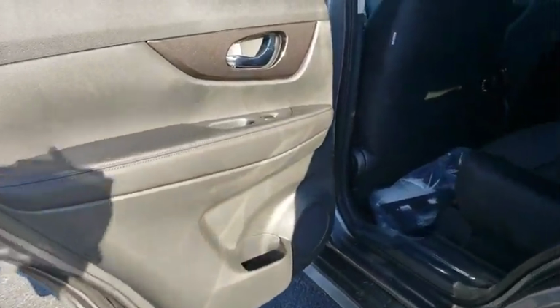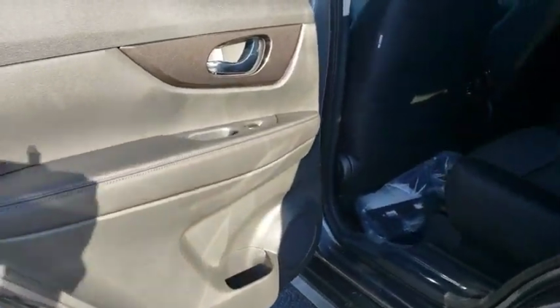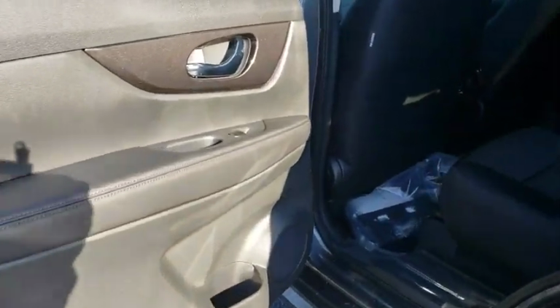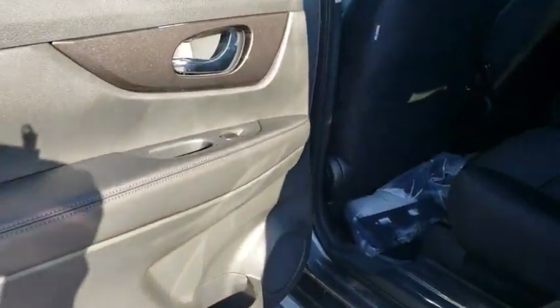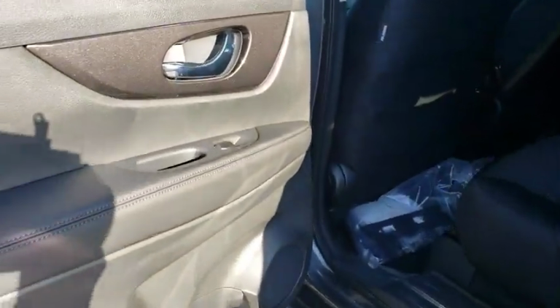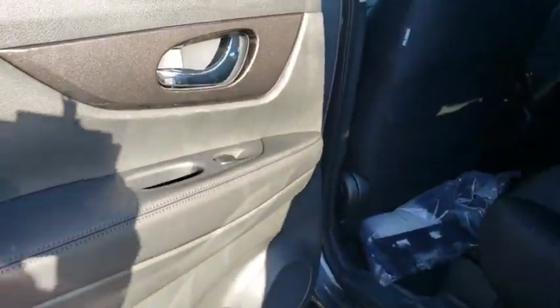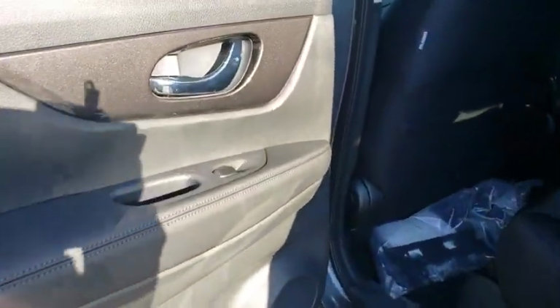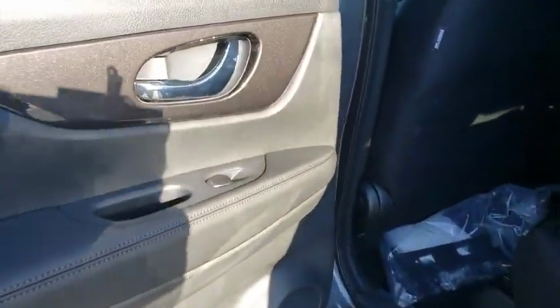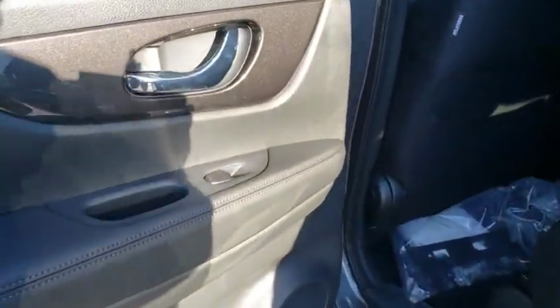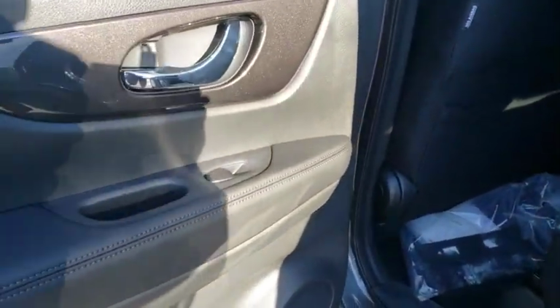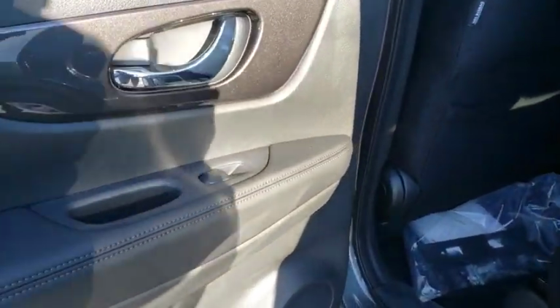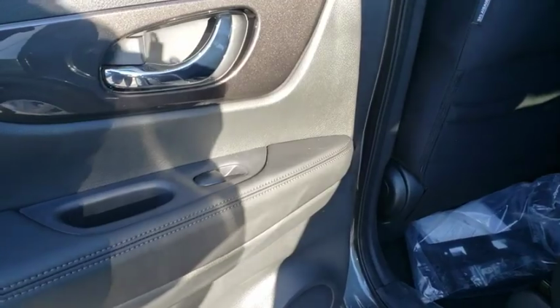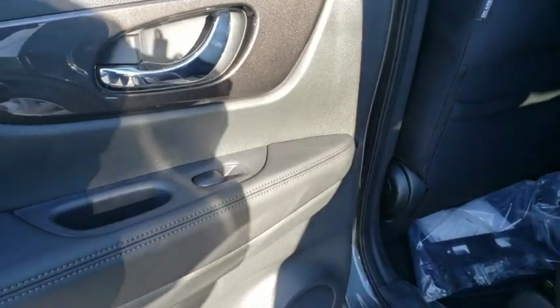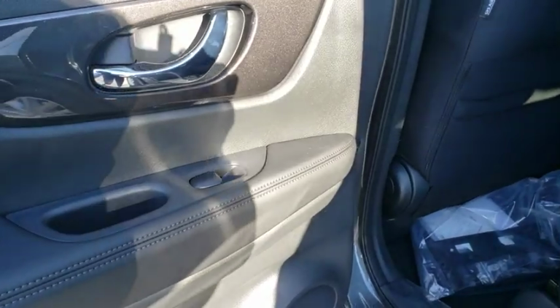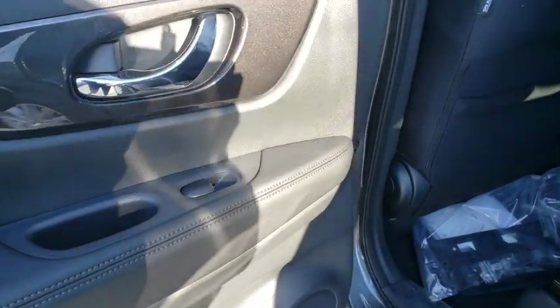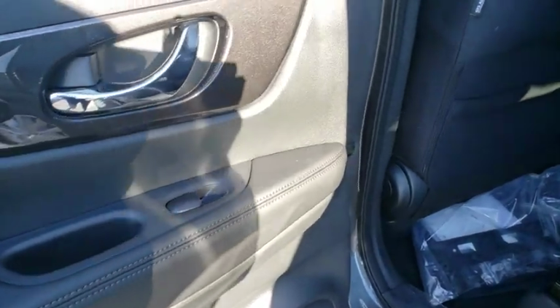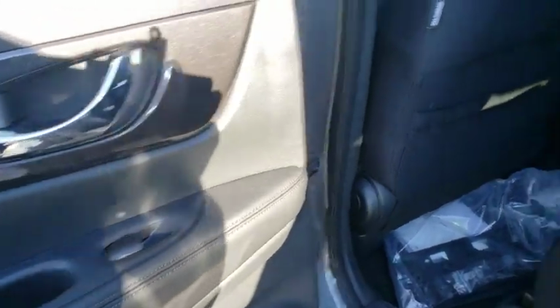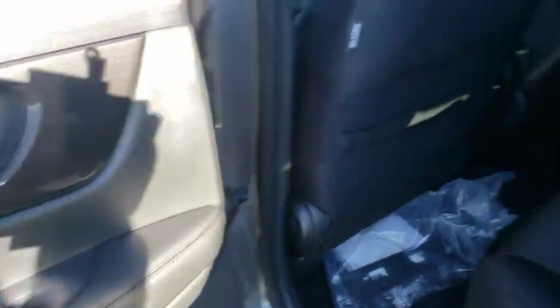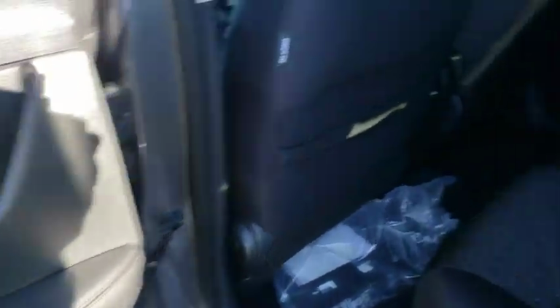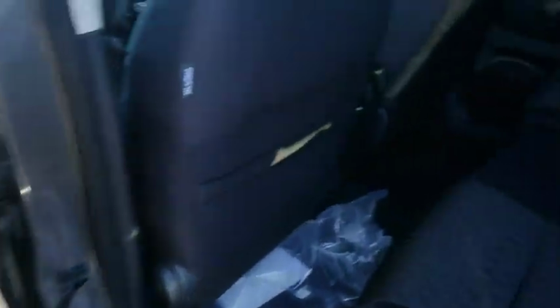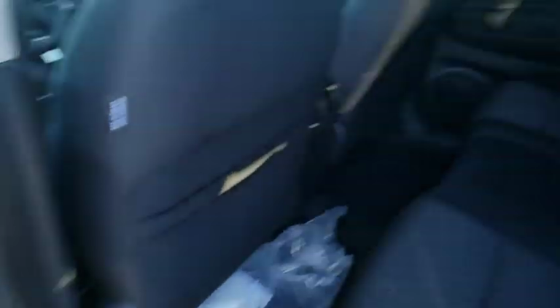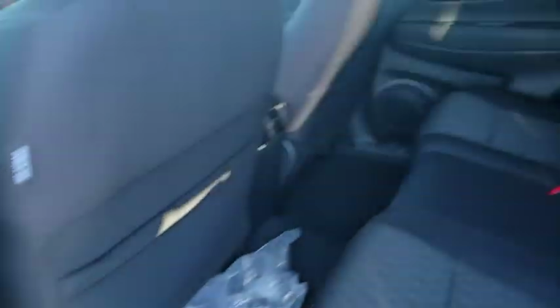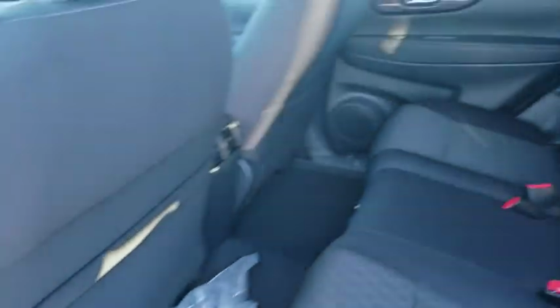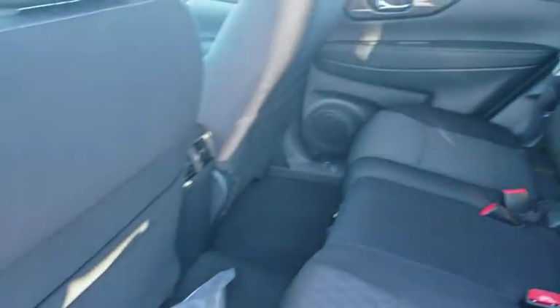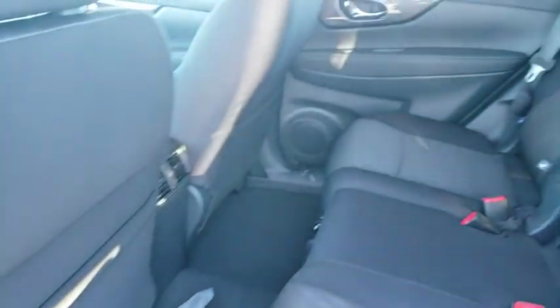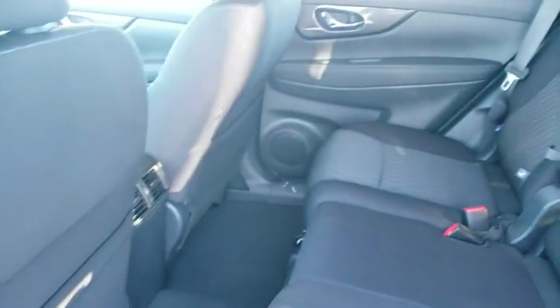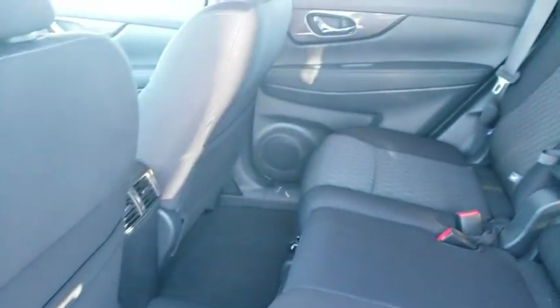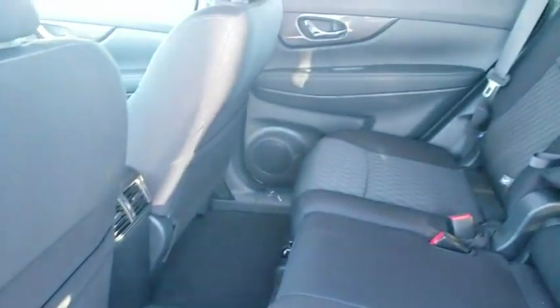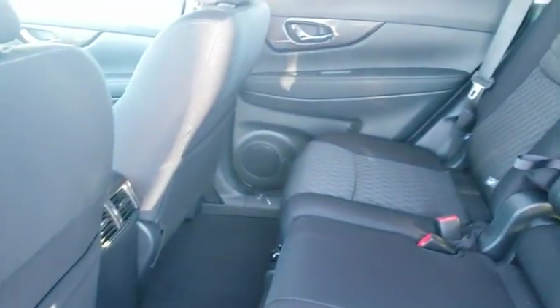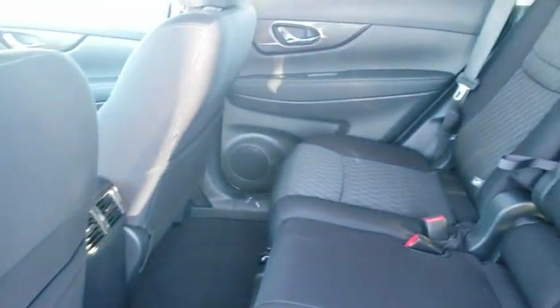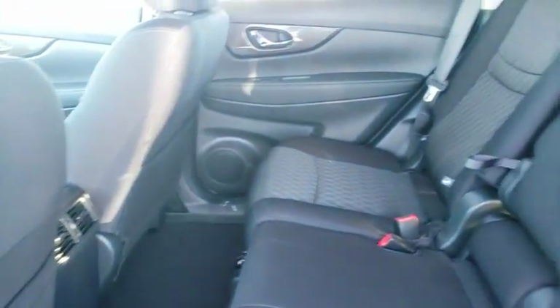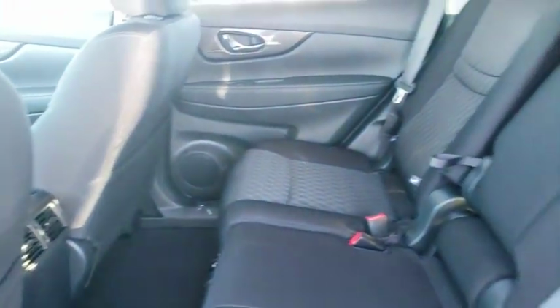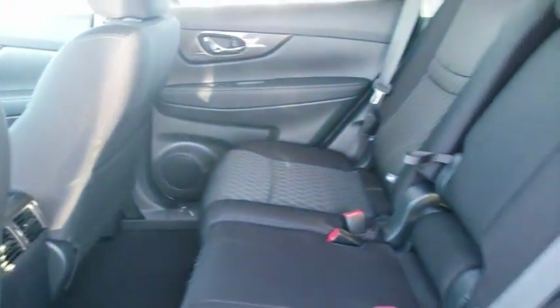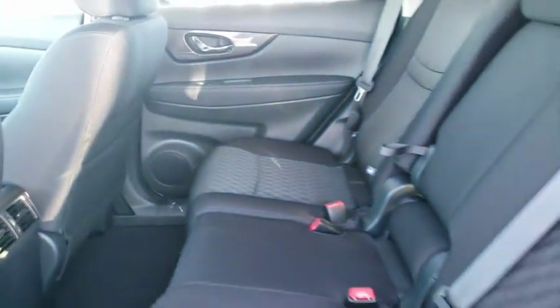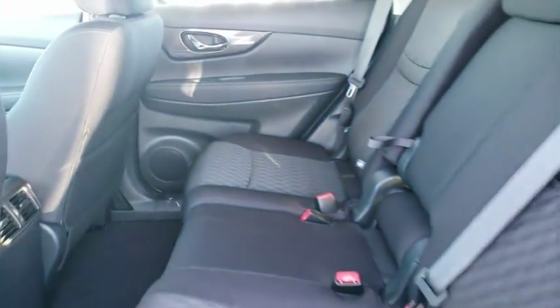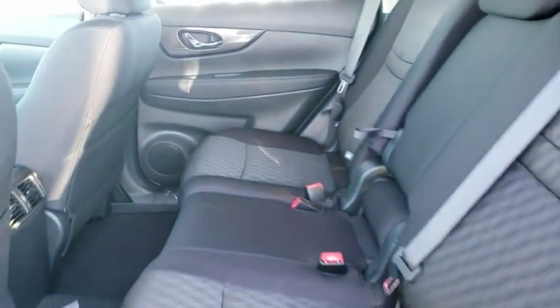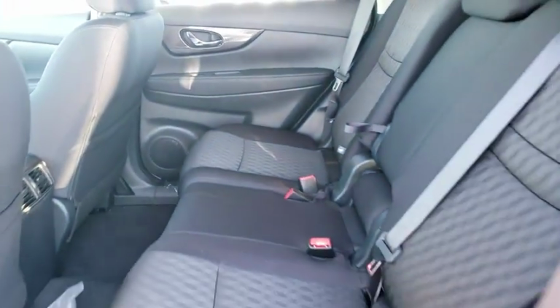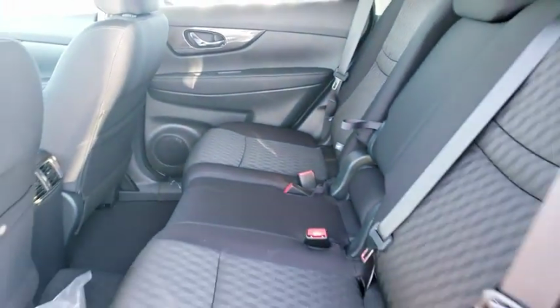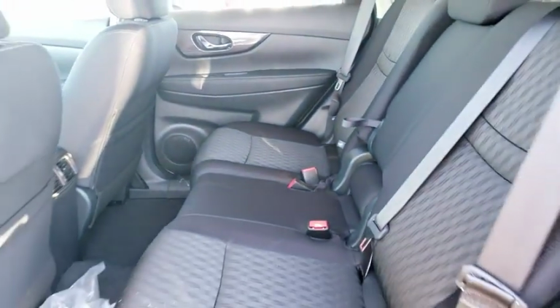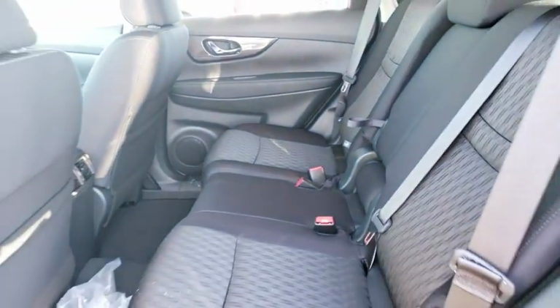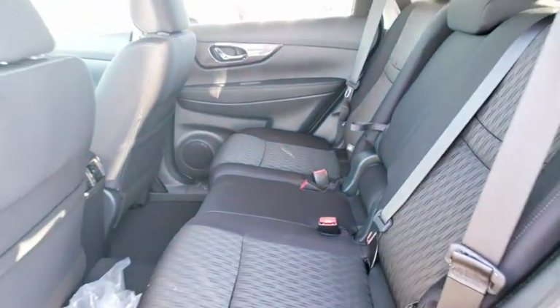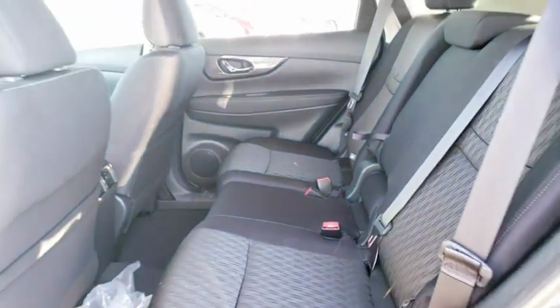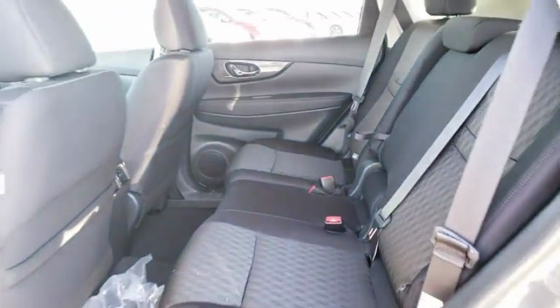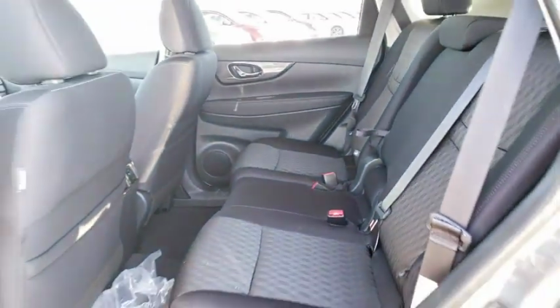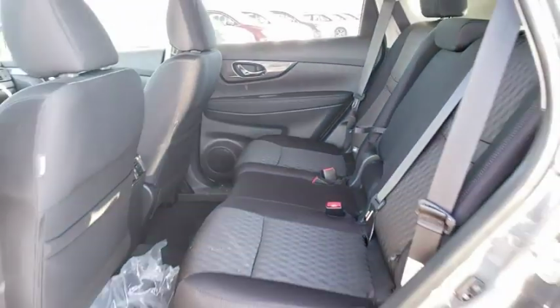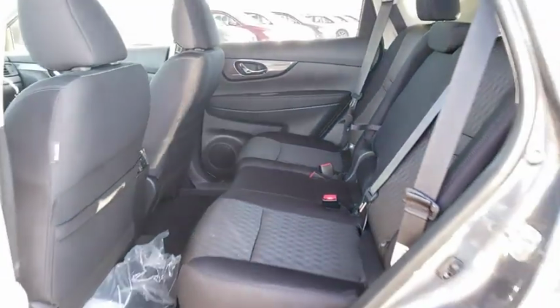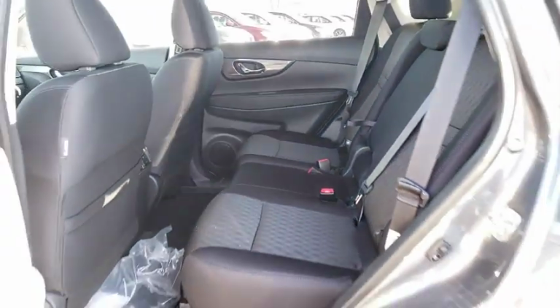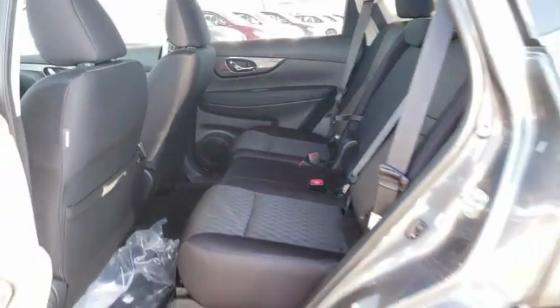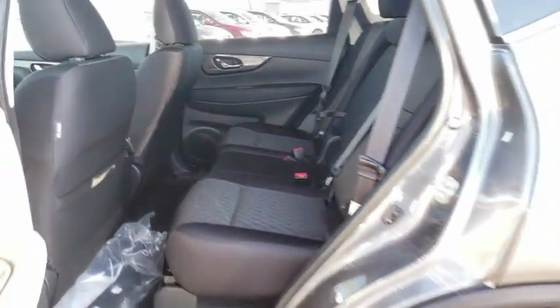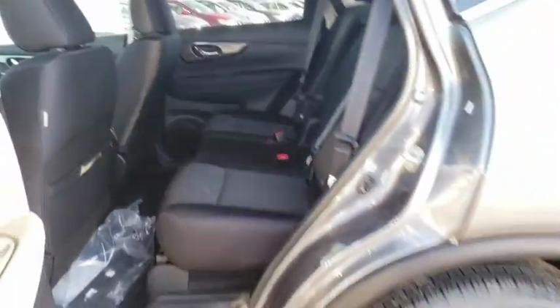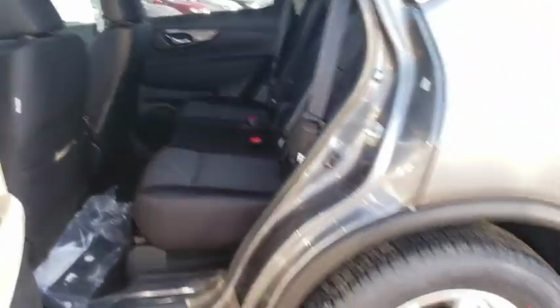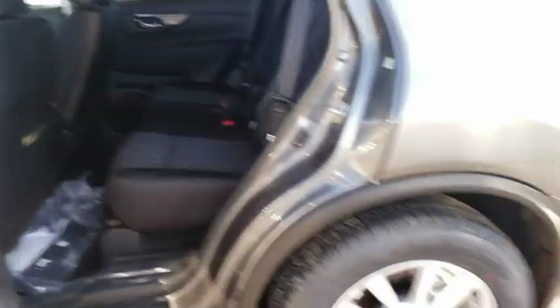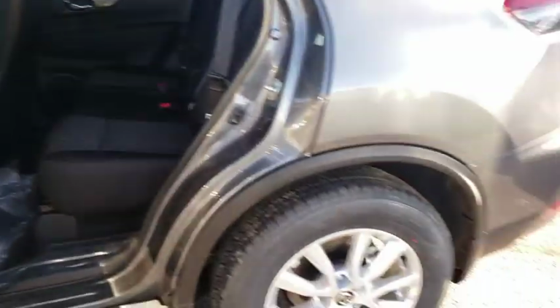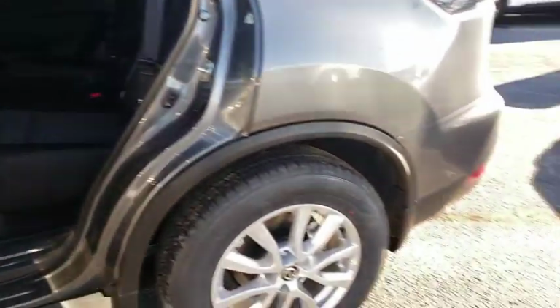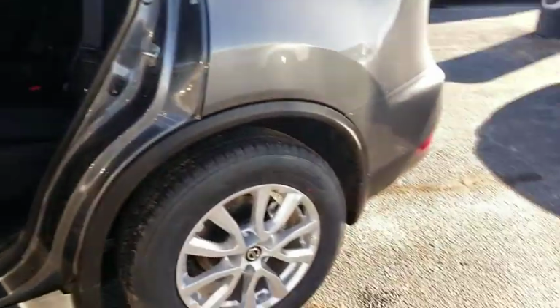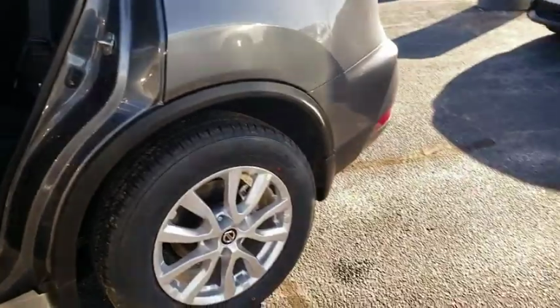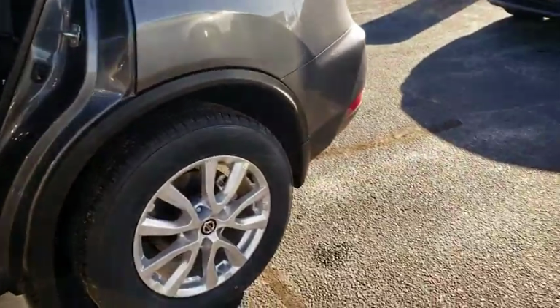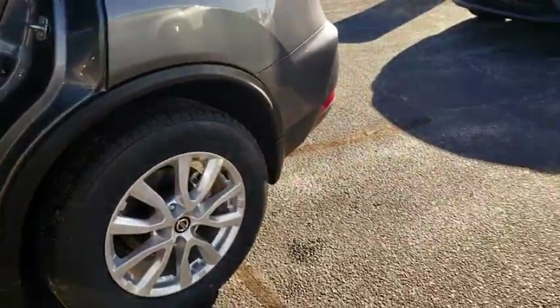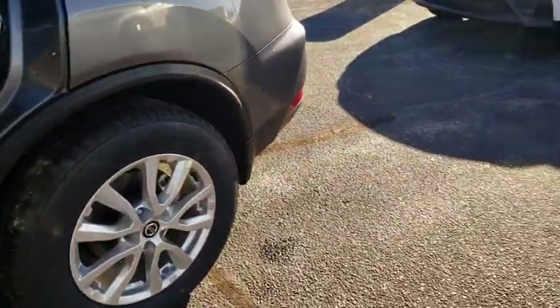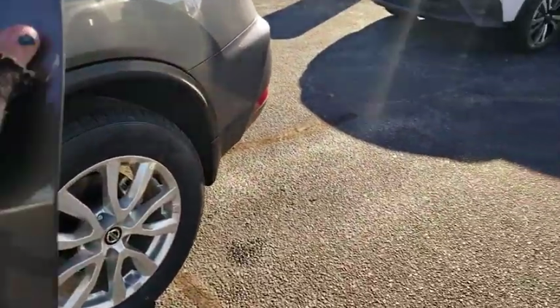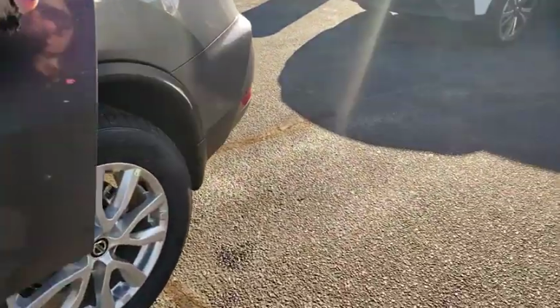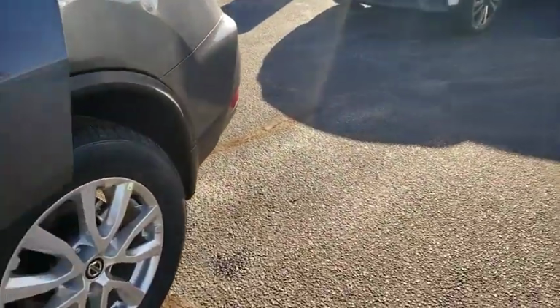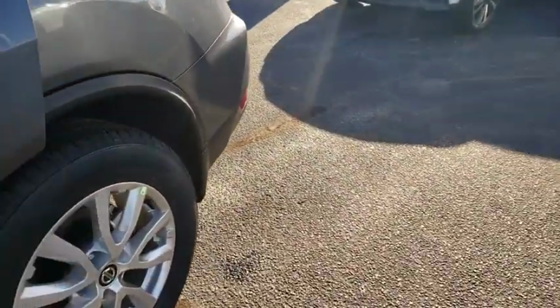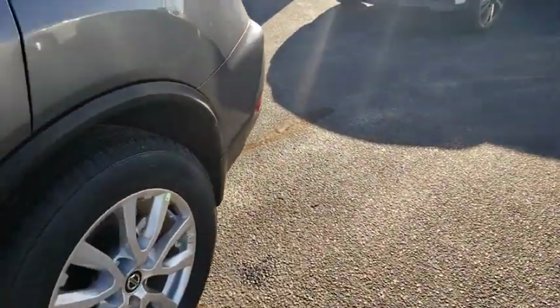Brake assist, panic alarm, remote keyless entry, overhead console, front reading lamps. Come see the car for yourself.